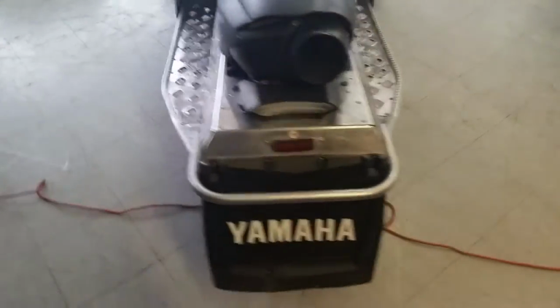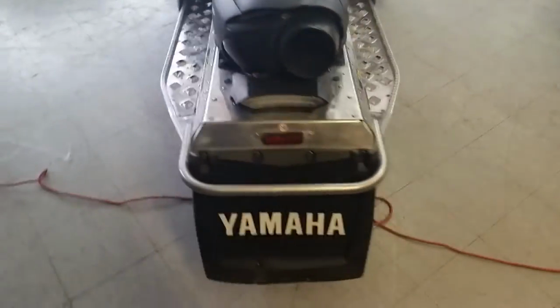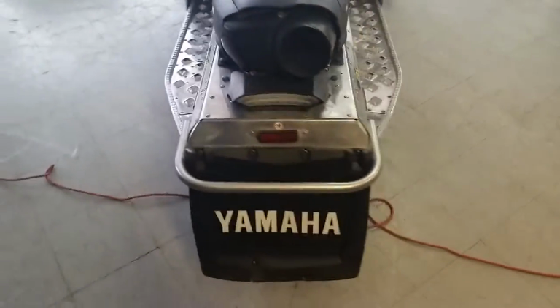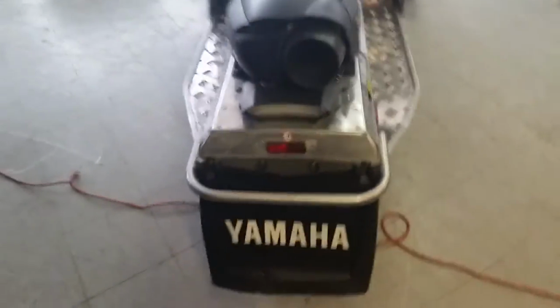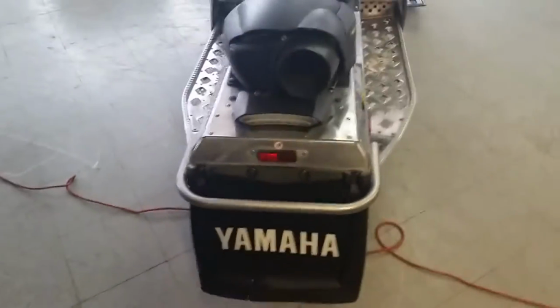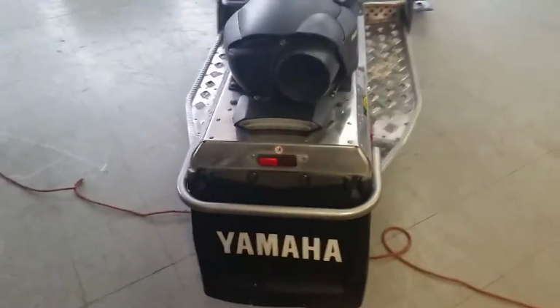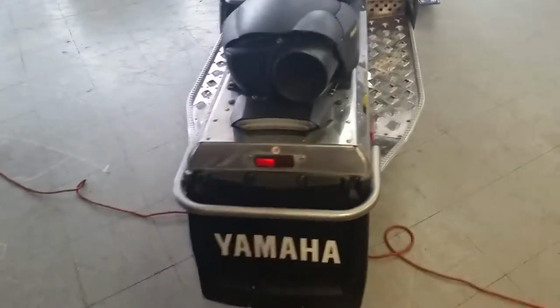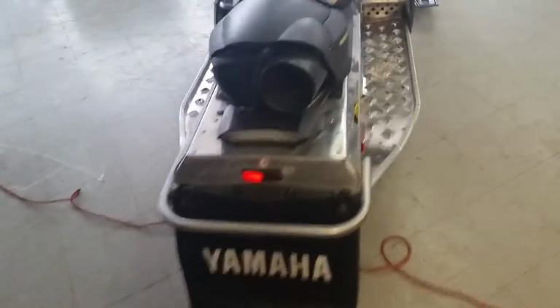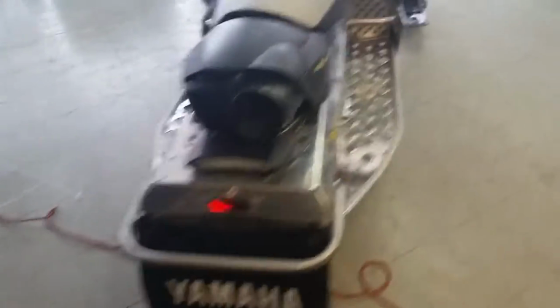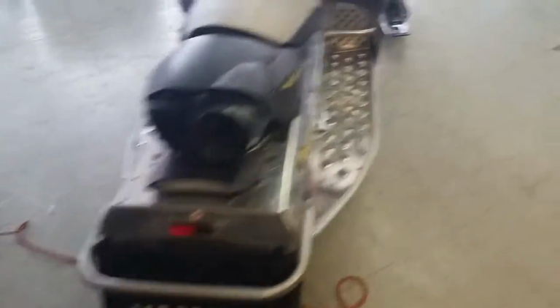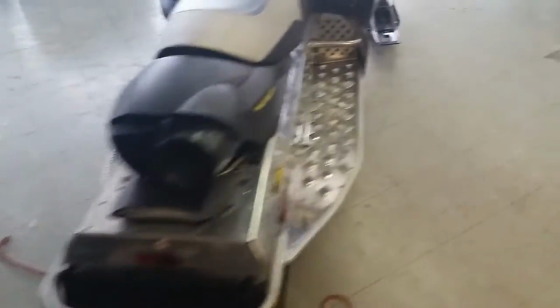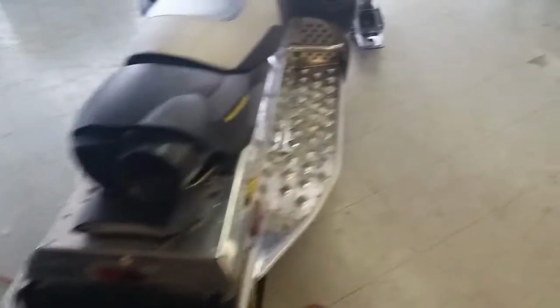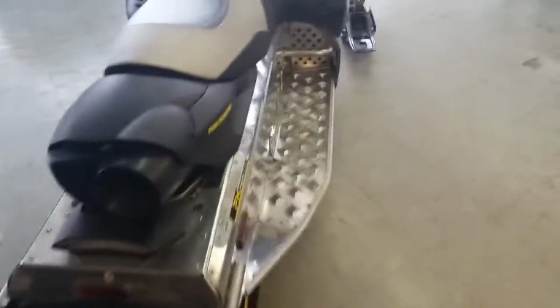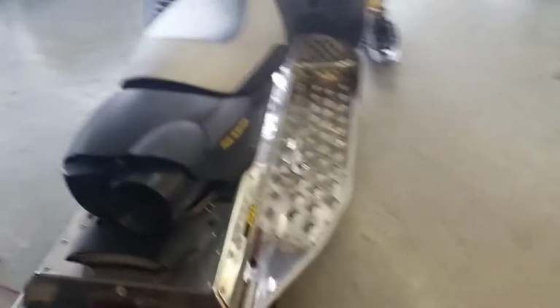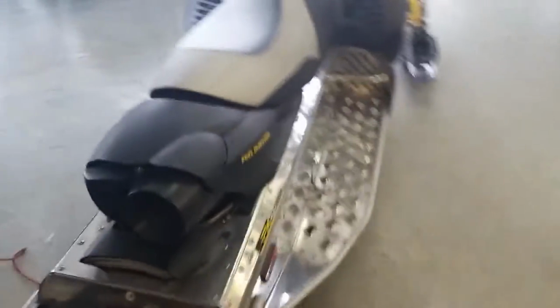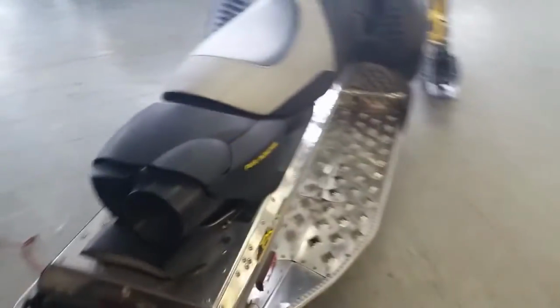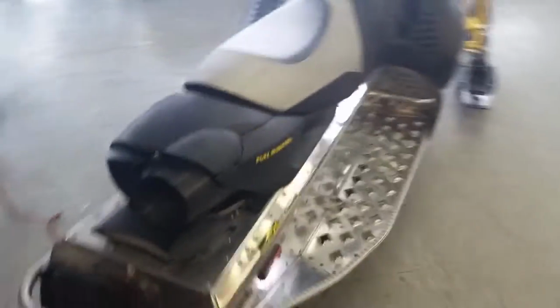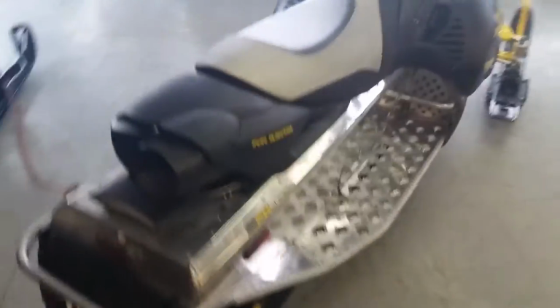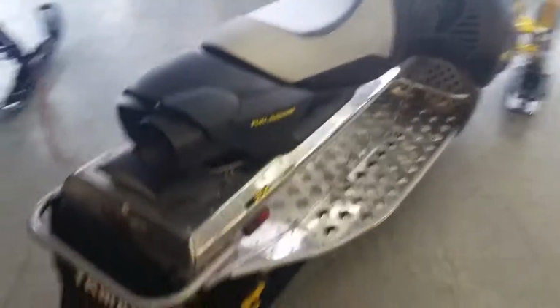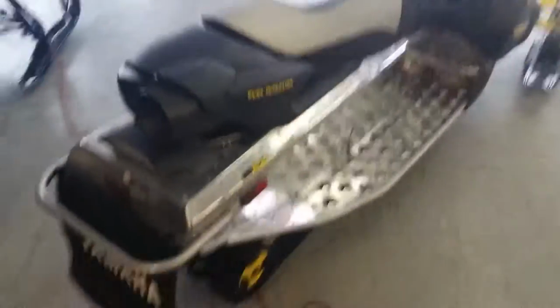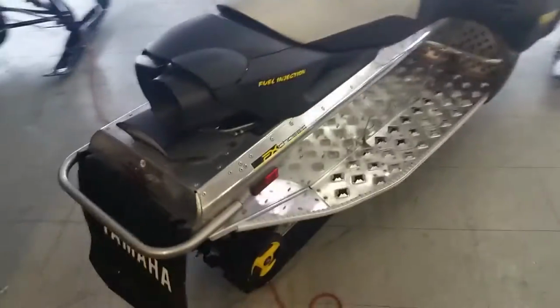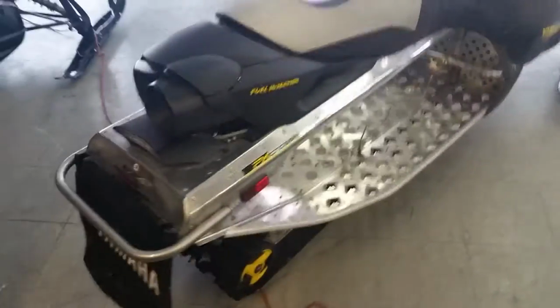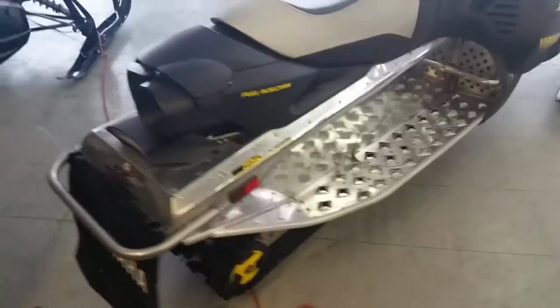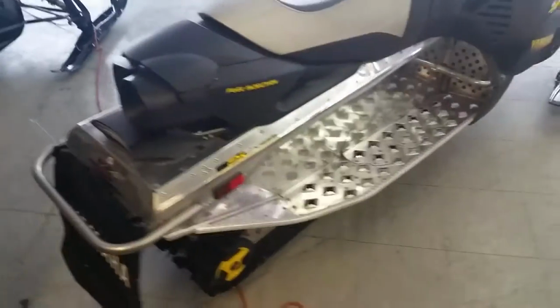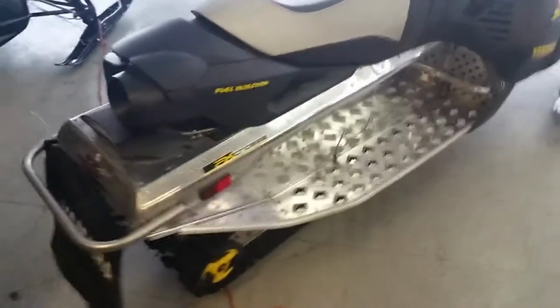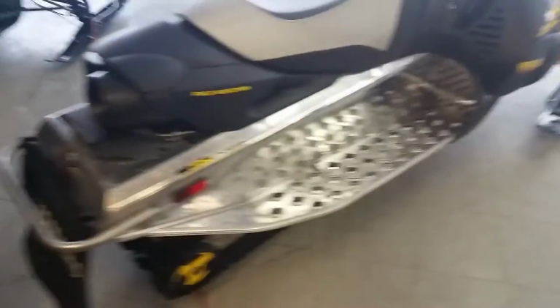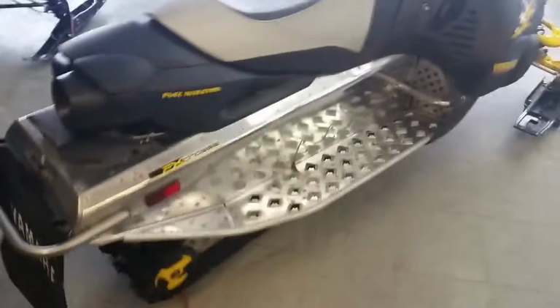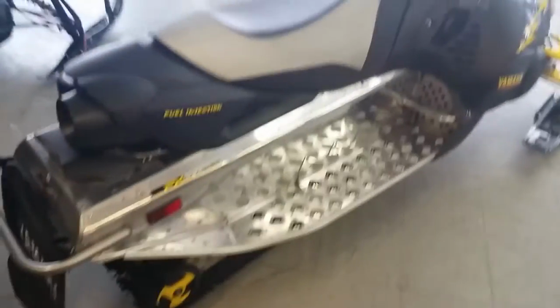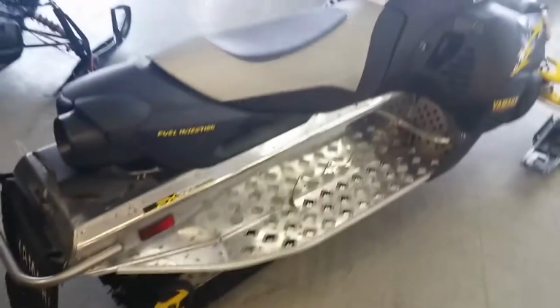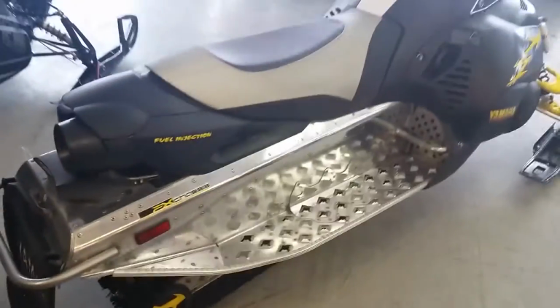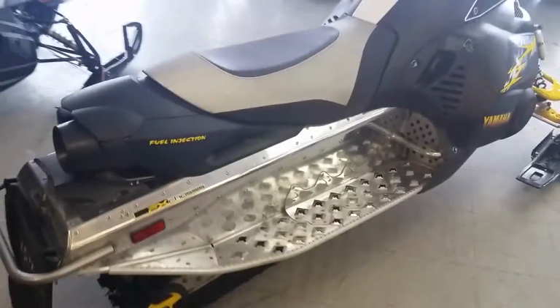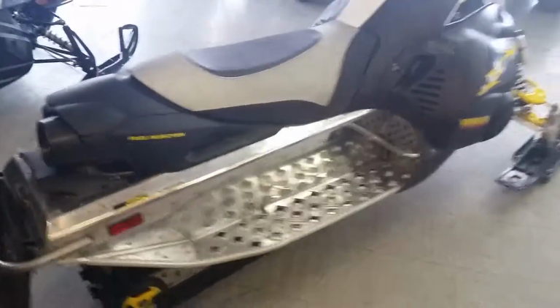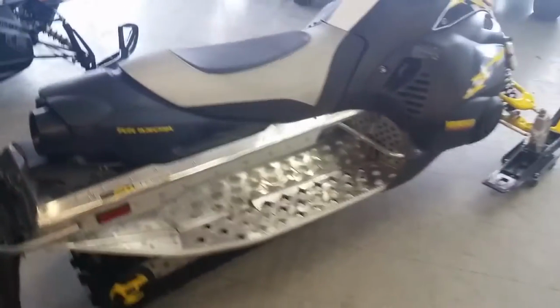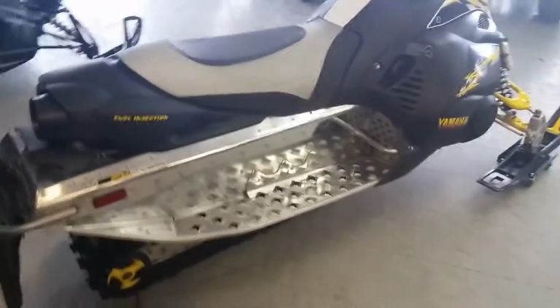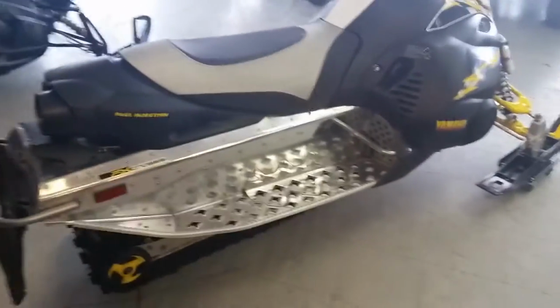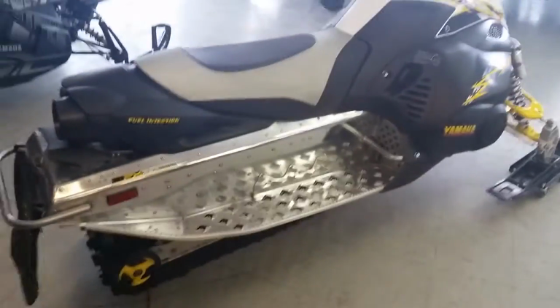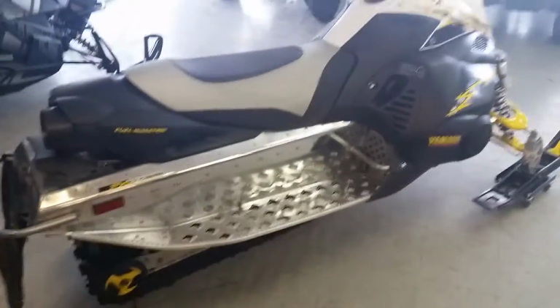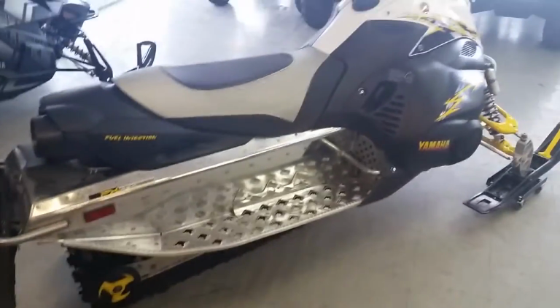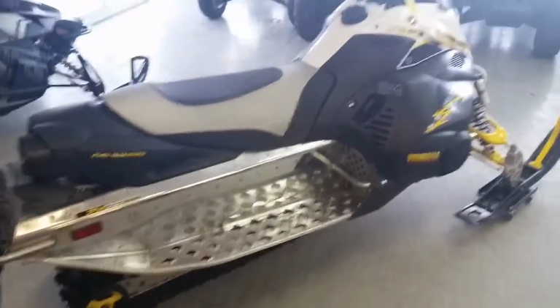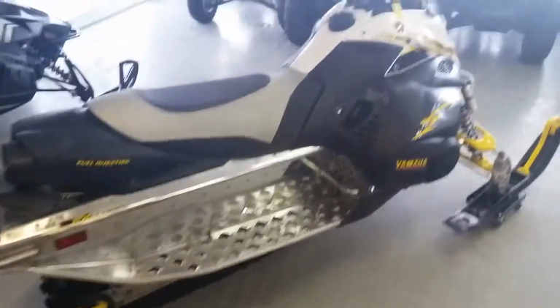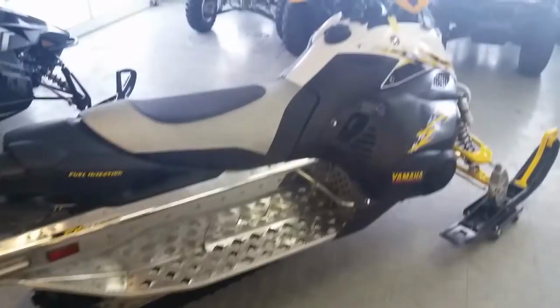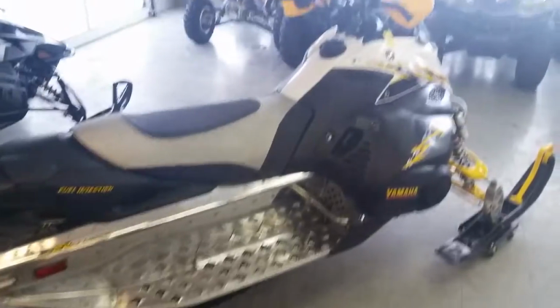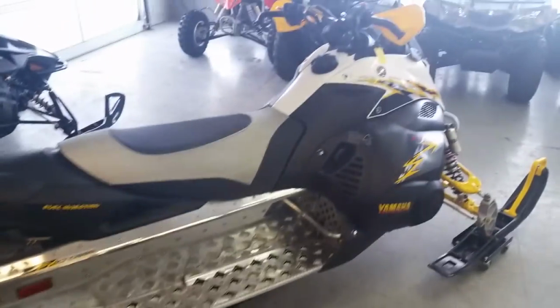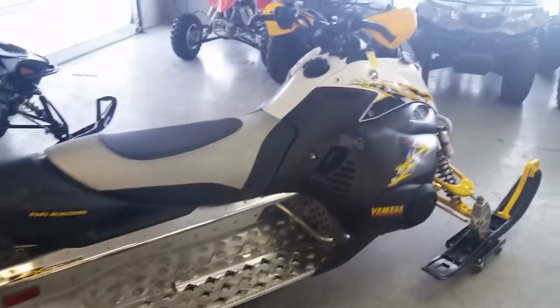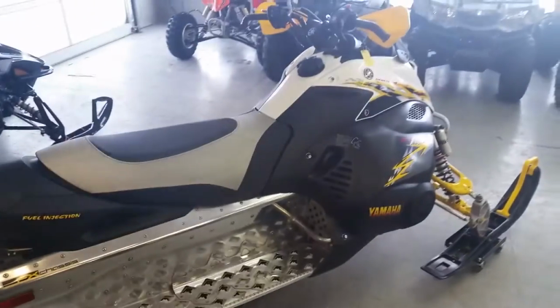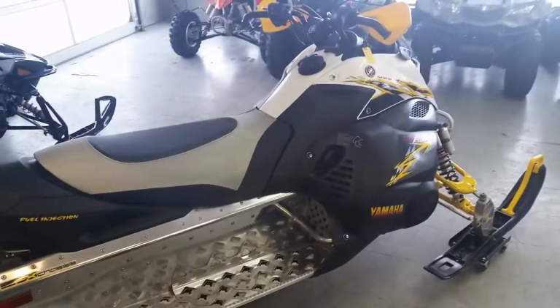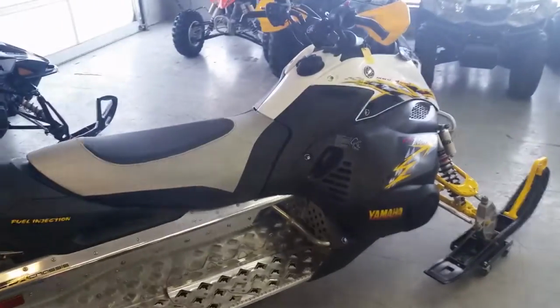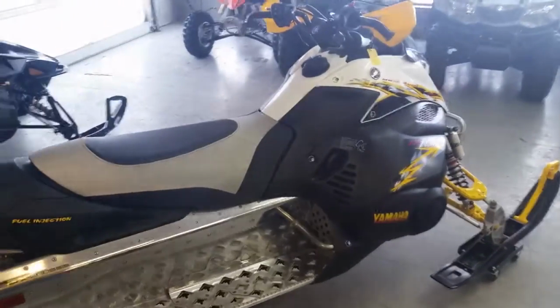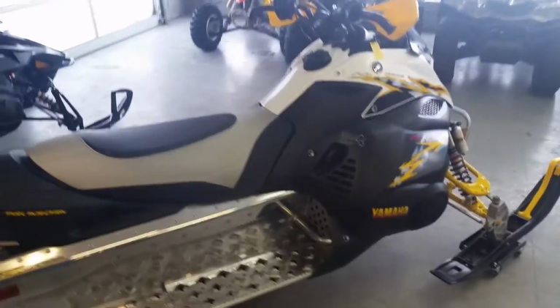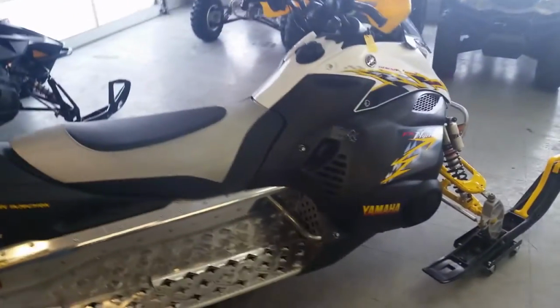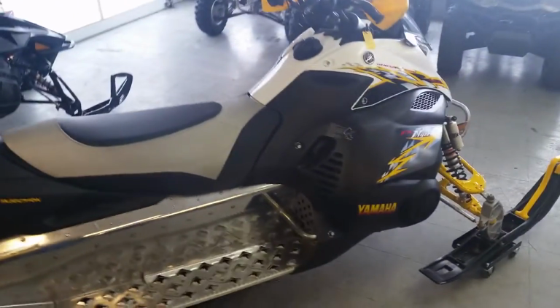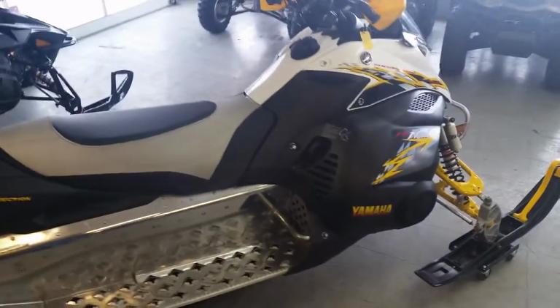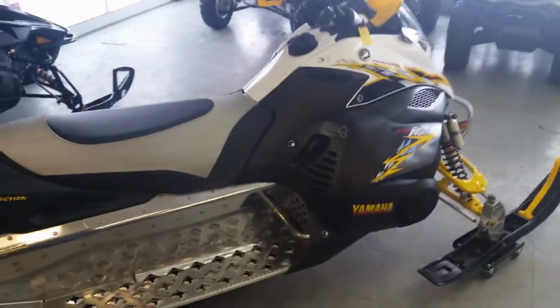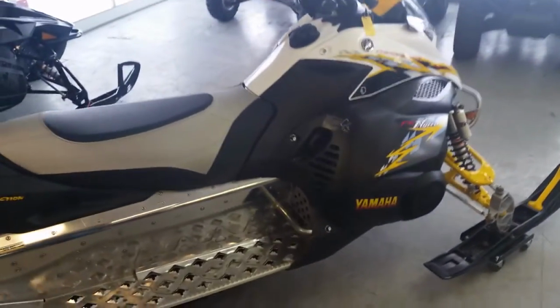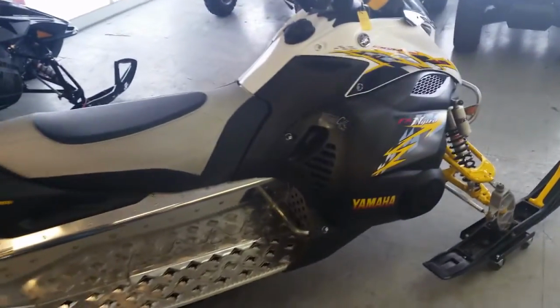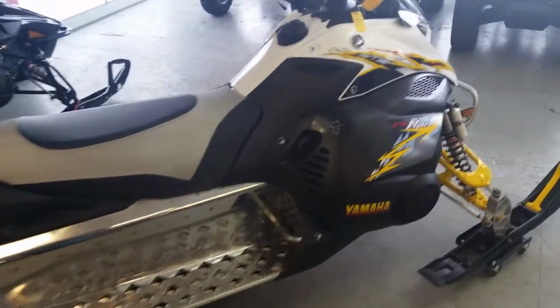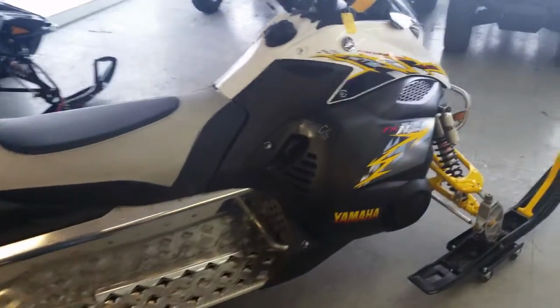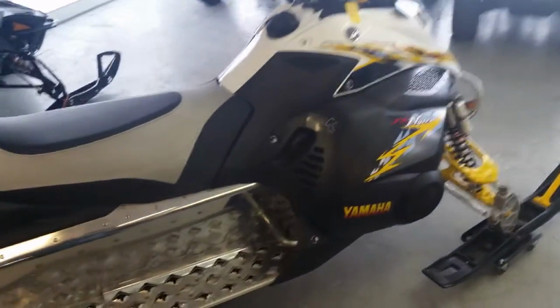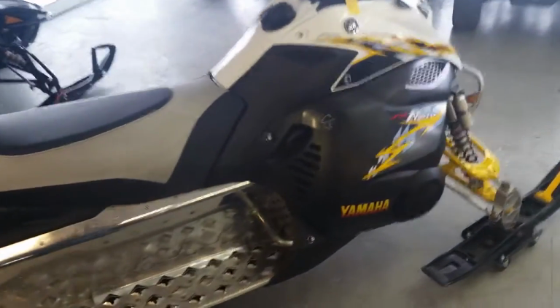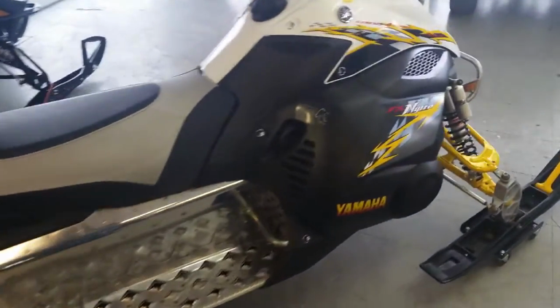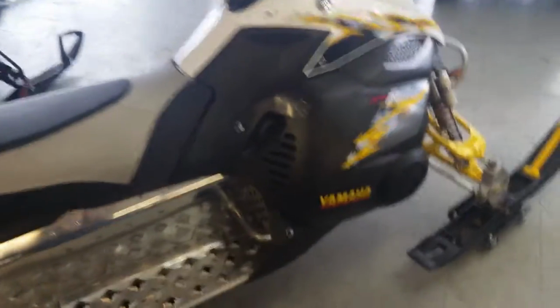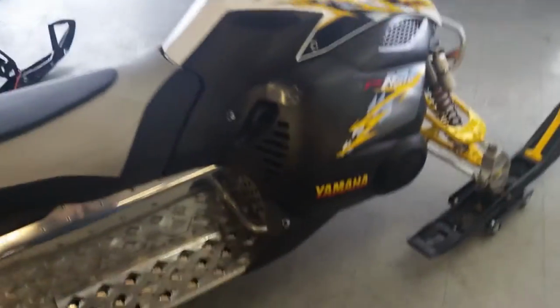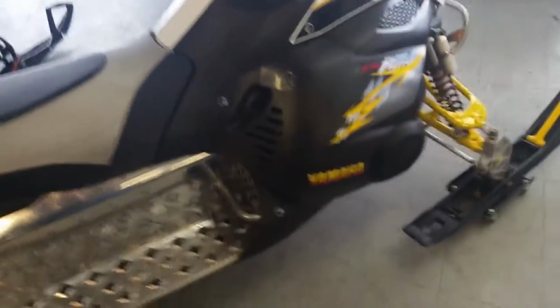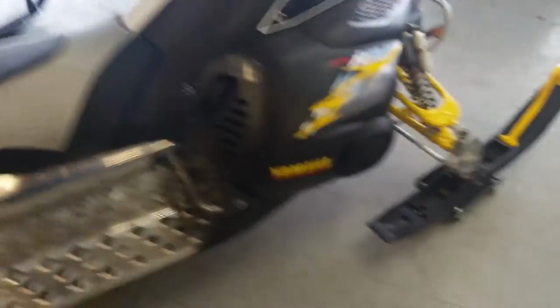As you can see in the video, this sled's like new. It's got a polished tunnel, needs absolutely nothing. 144 studs.